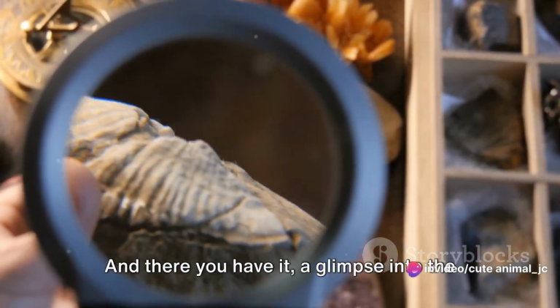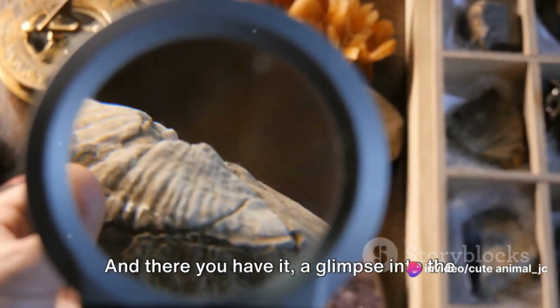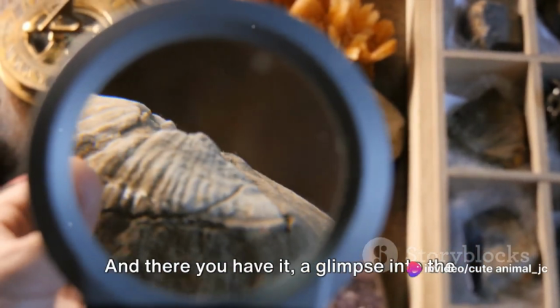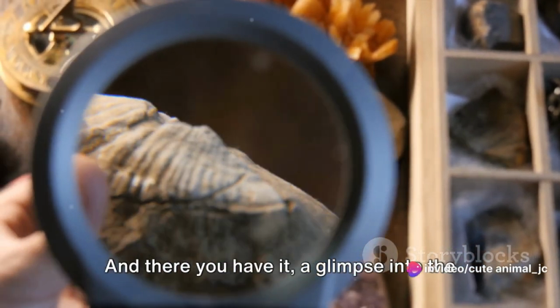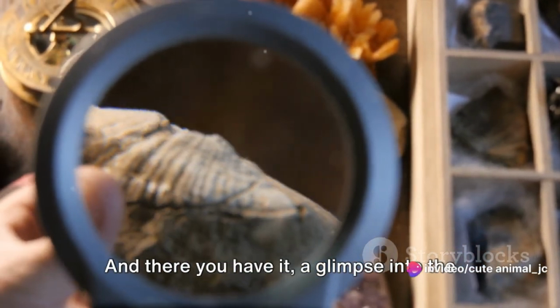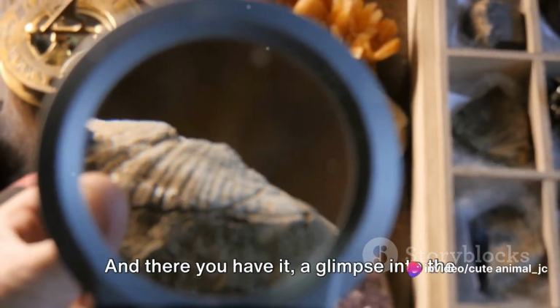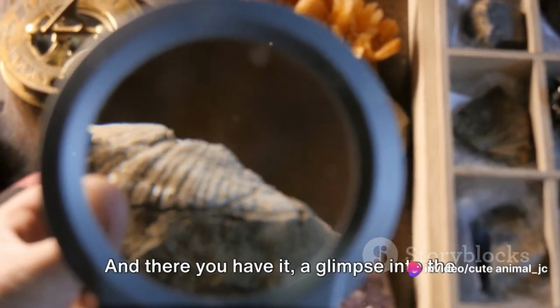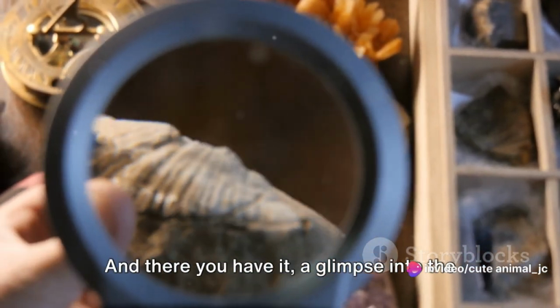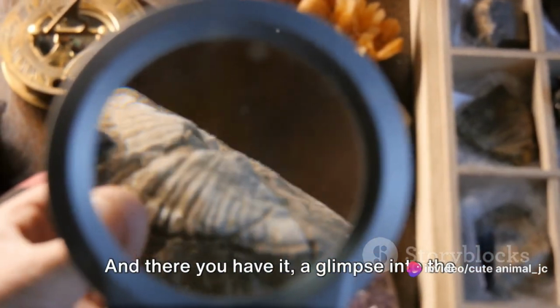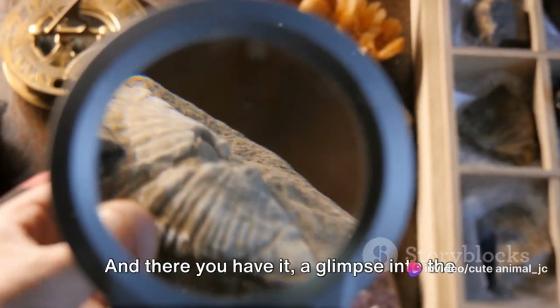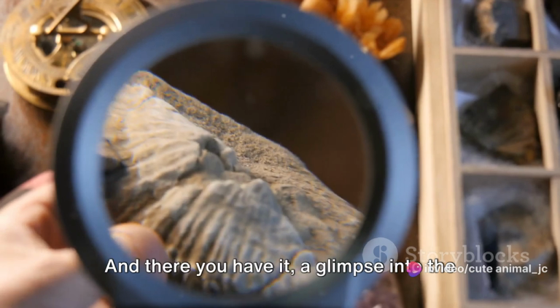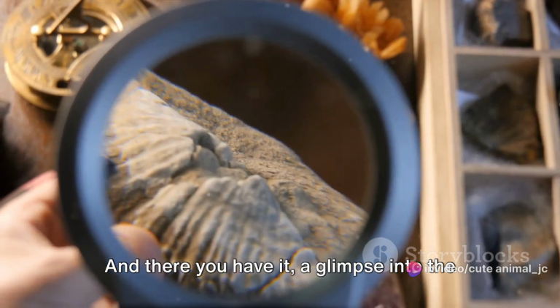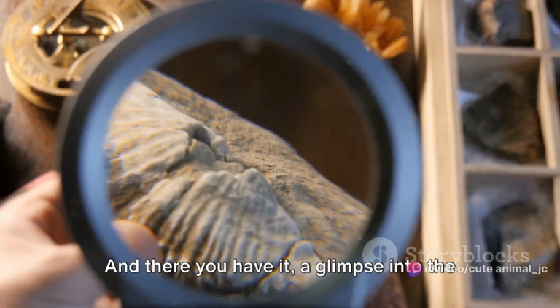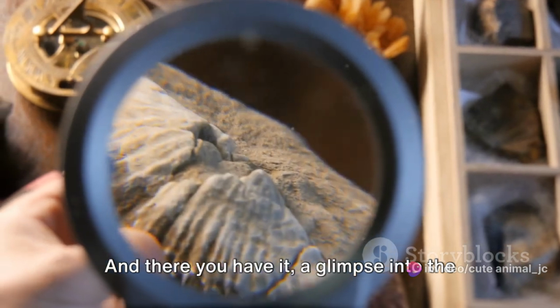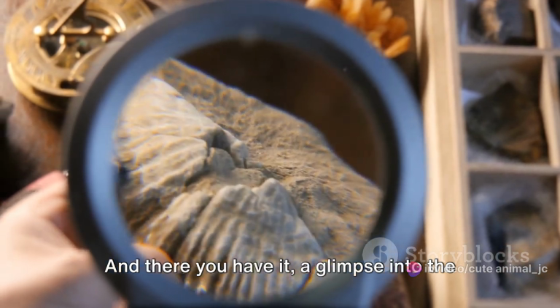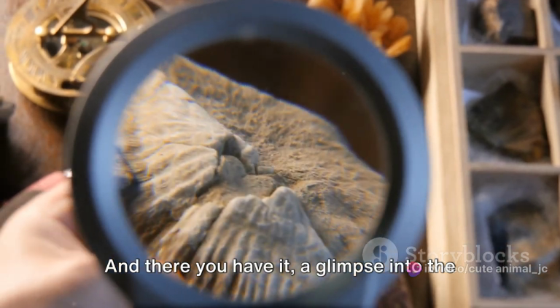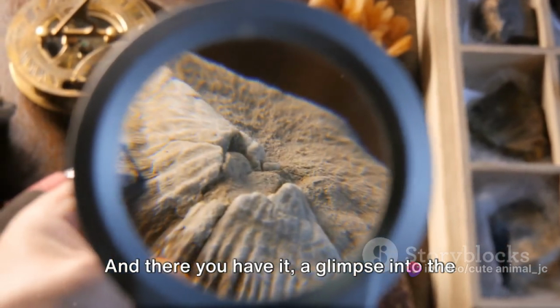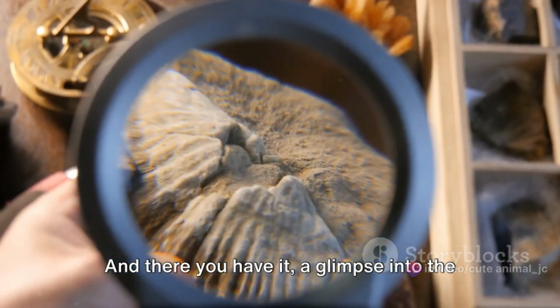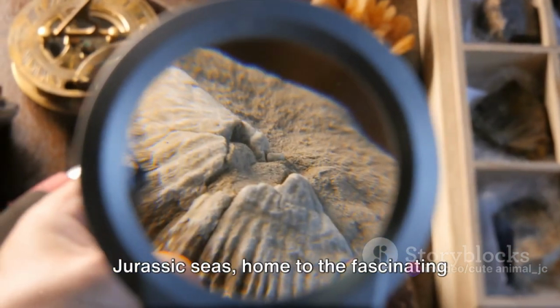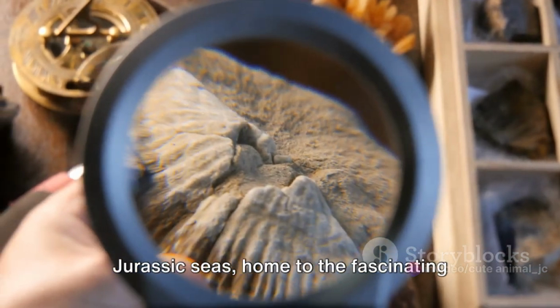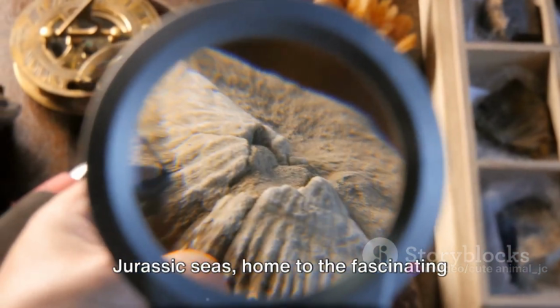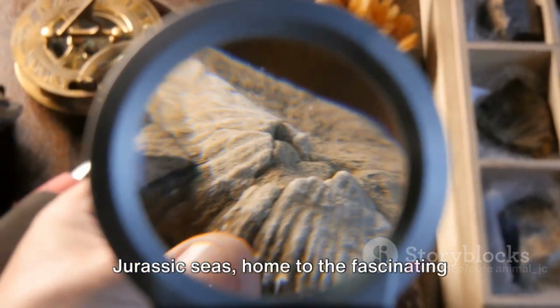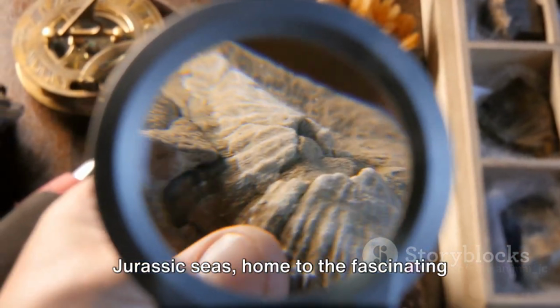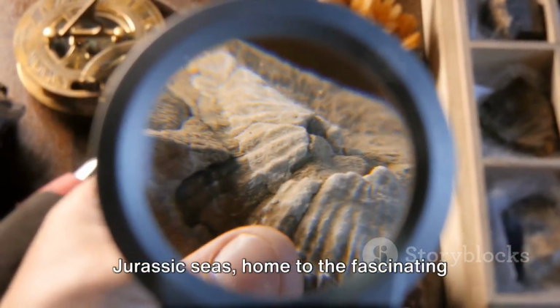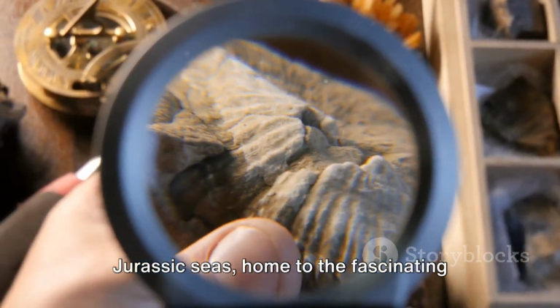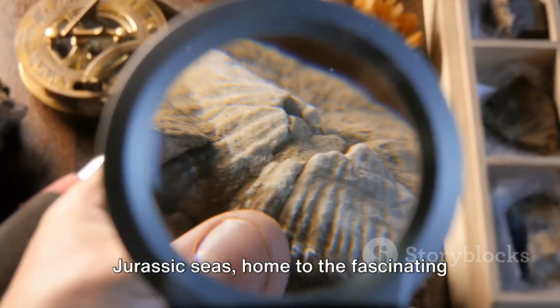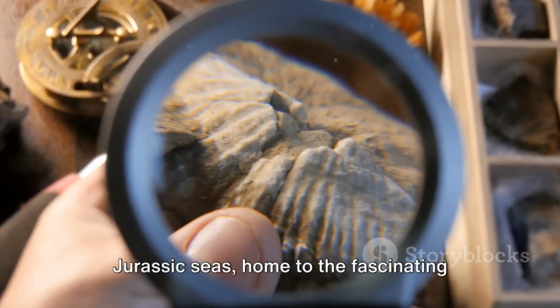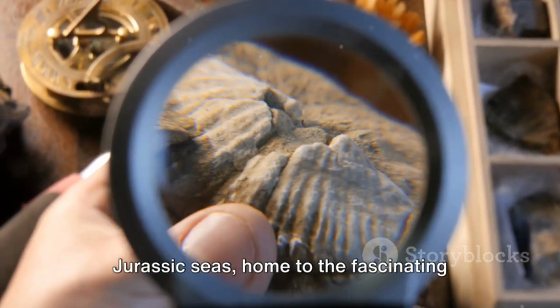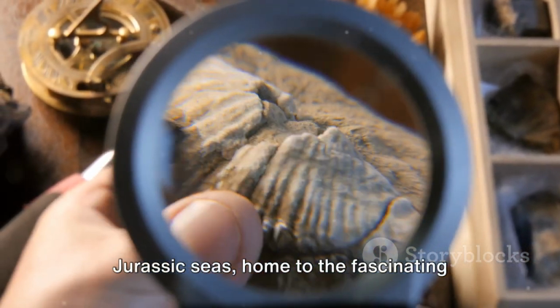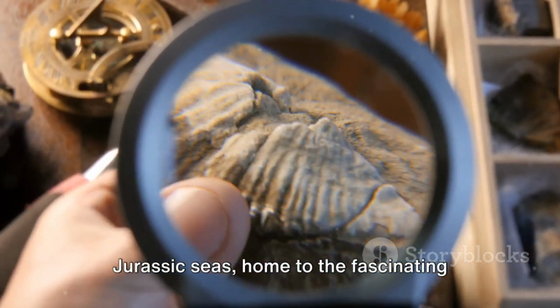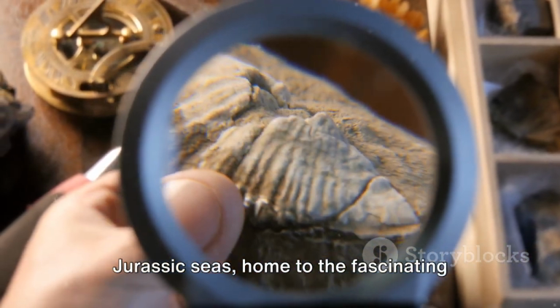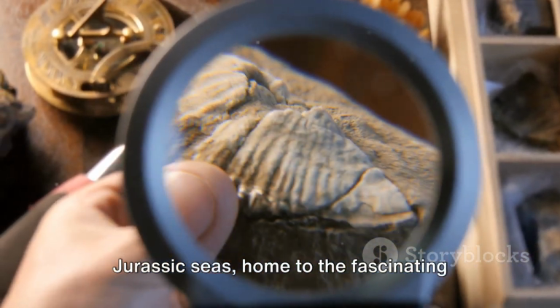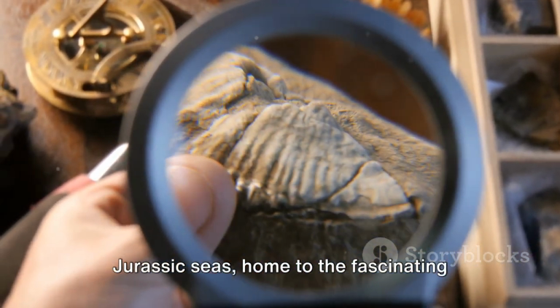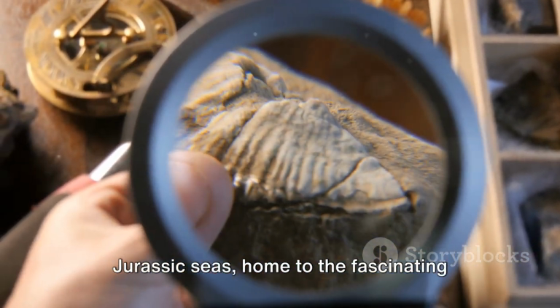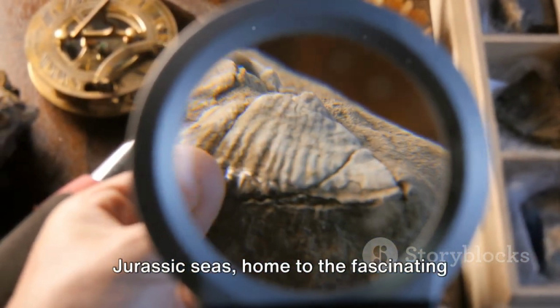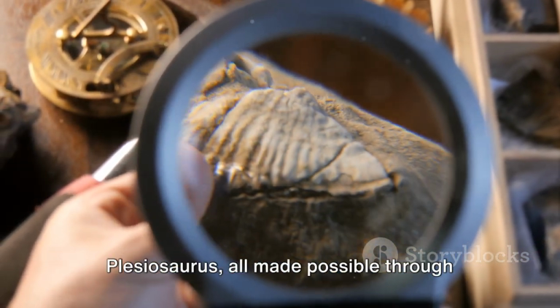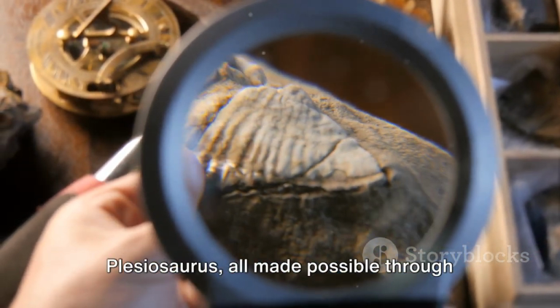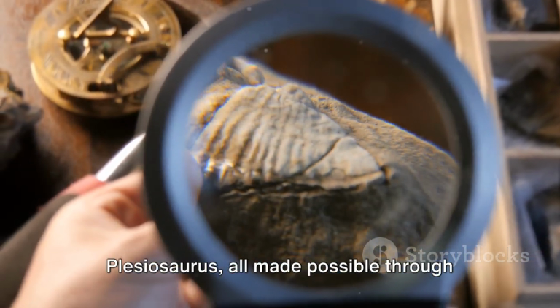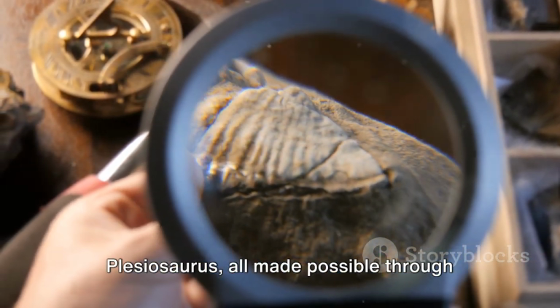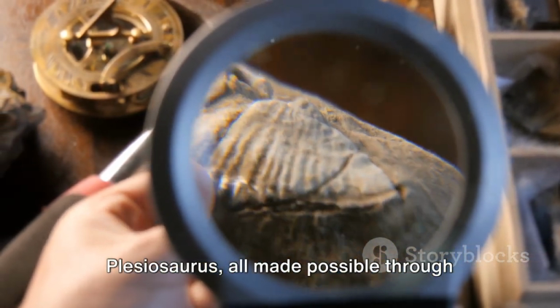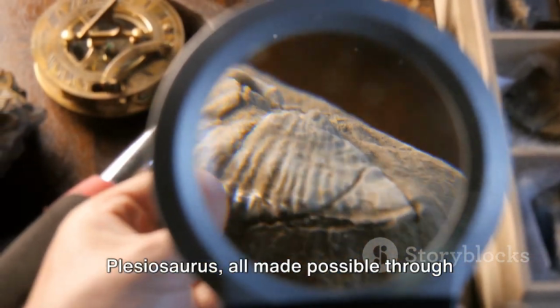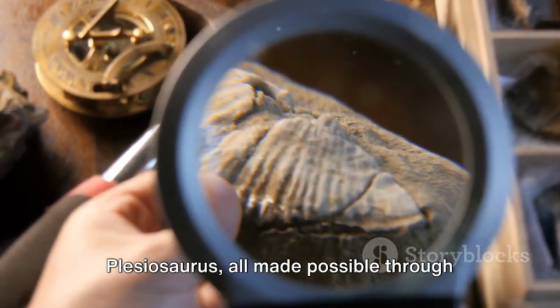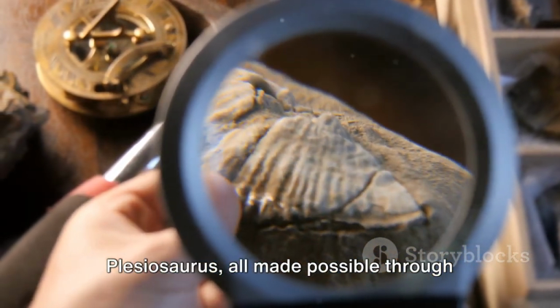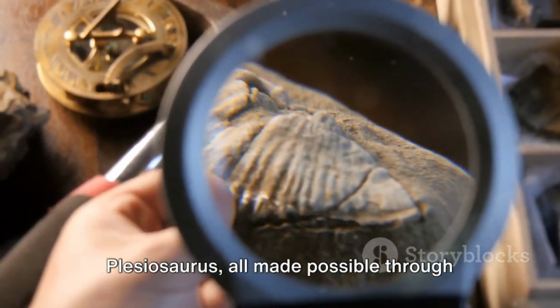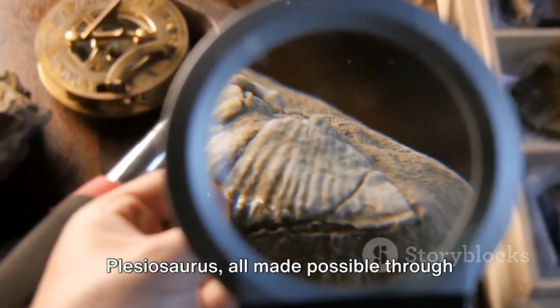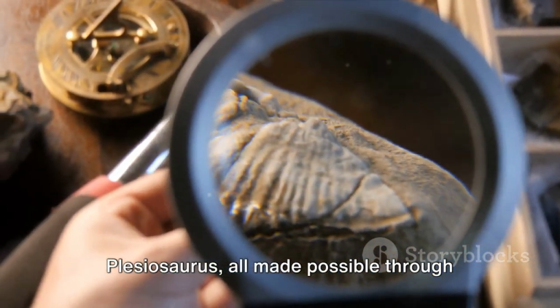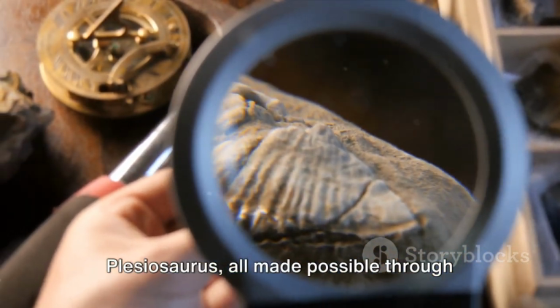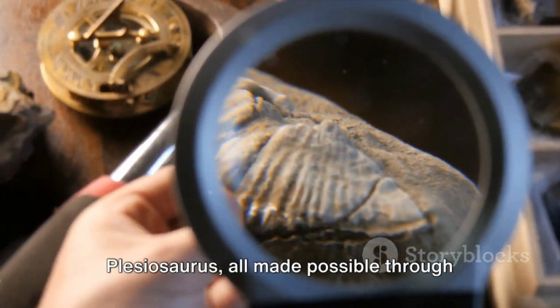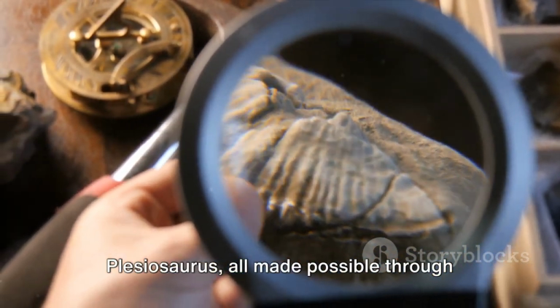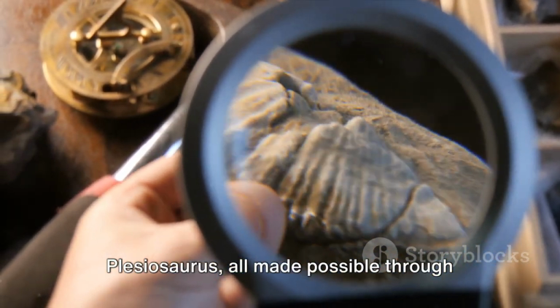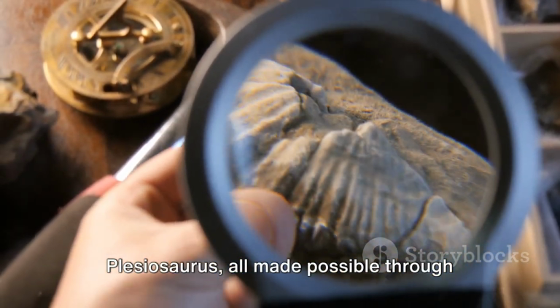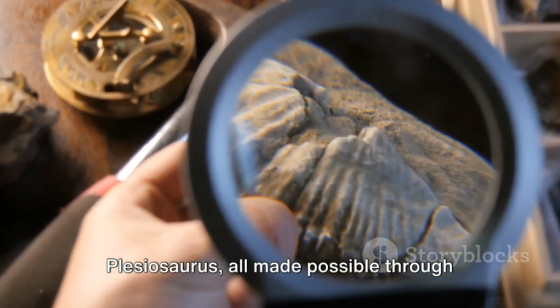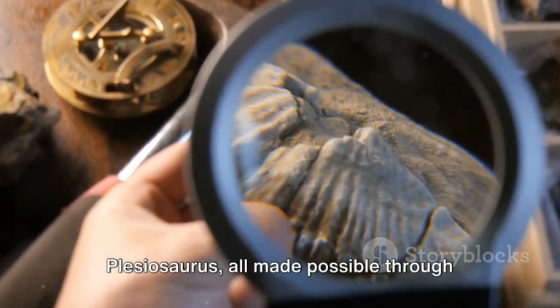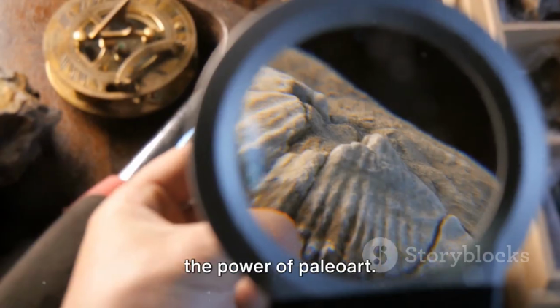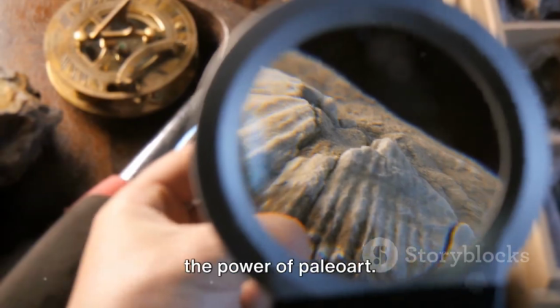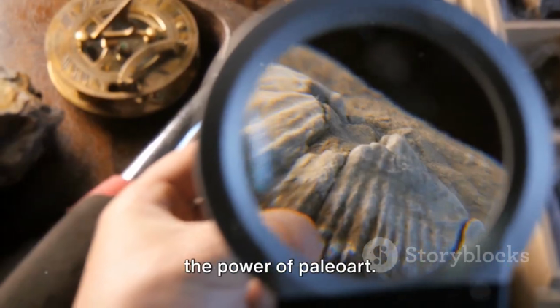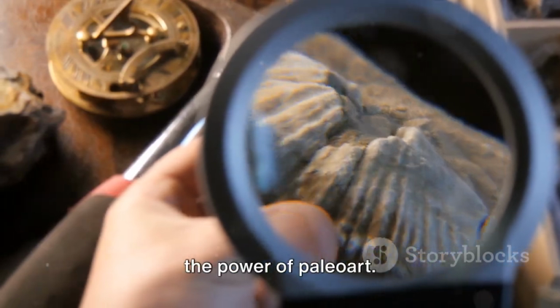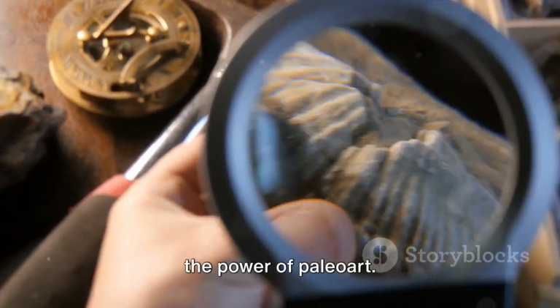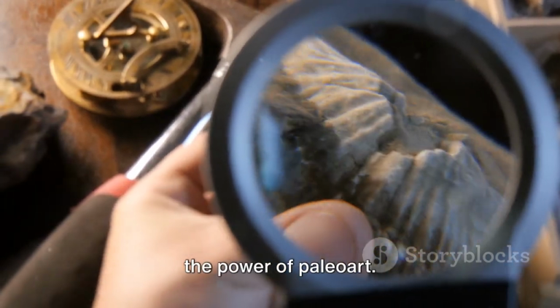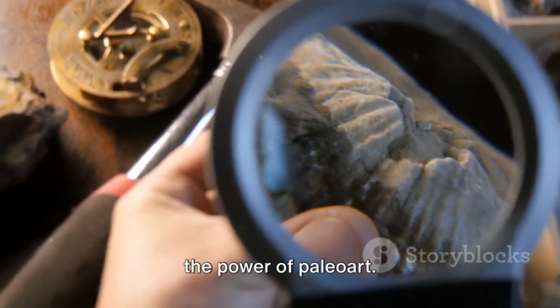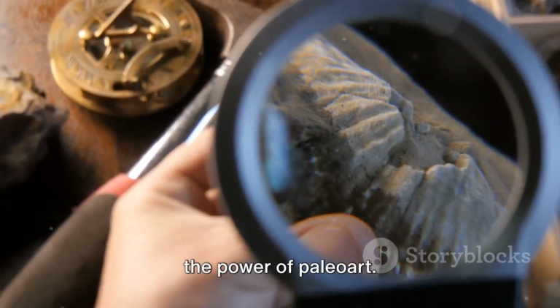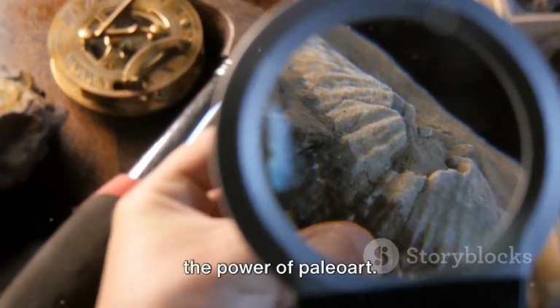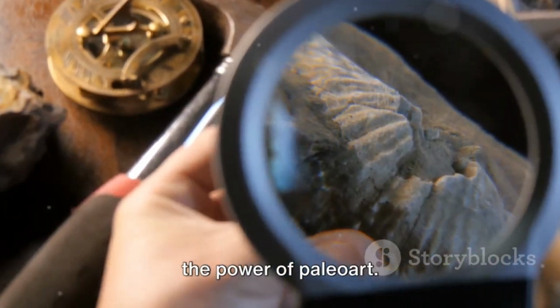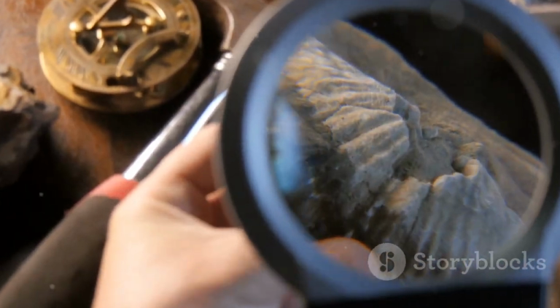And there you have it — a glimpse into the Jurassic seas, home to the fascinating Plesiosaurus, all made possible through the power of paleoart.